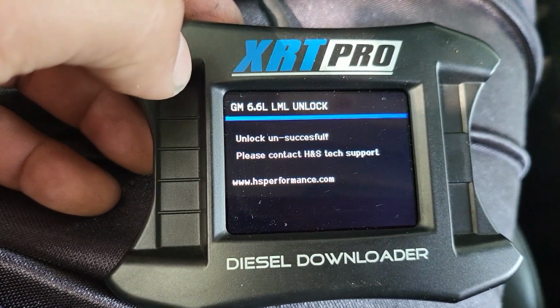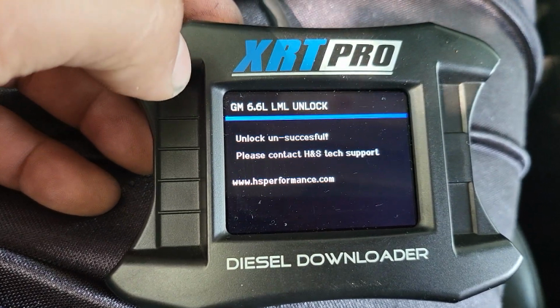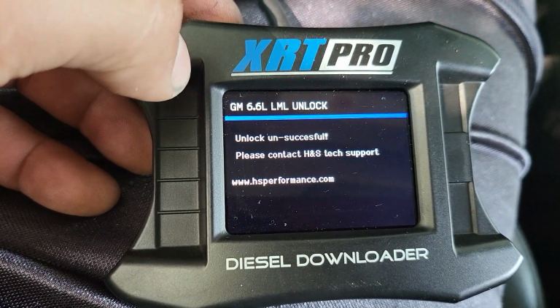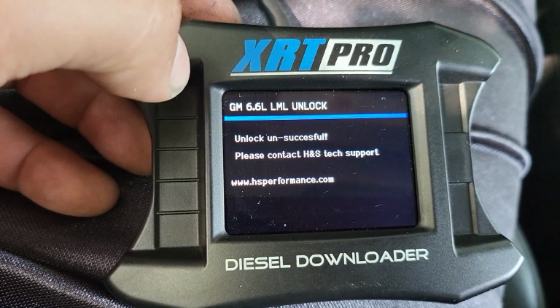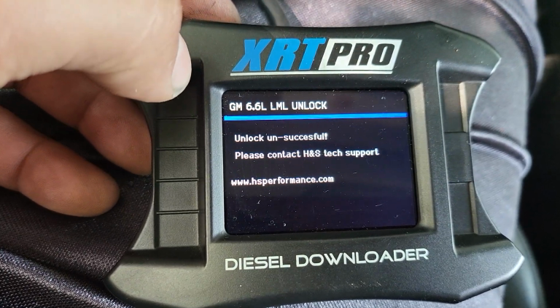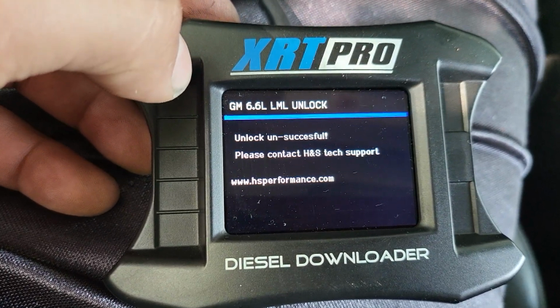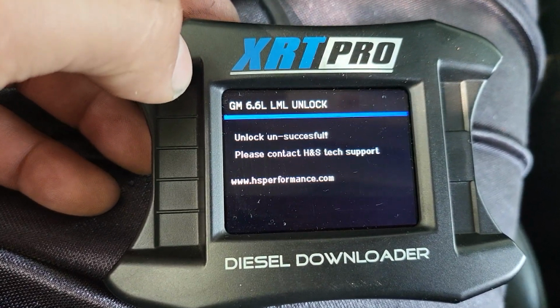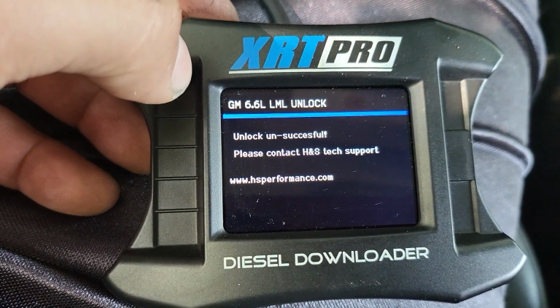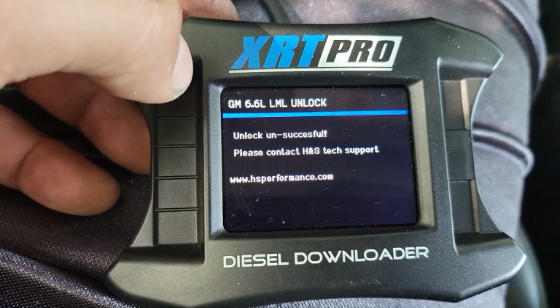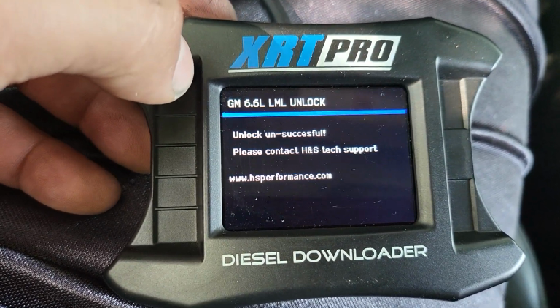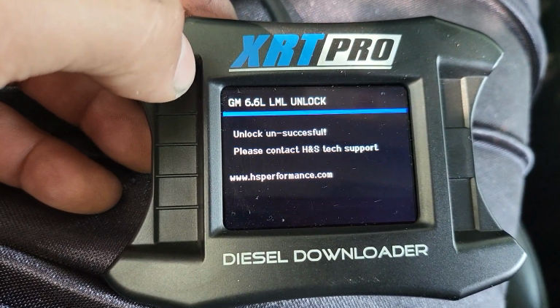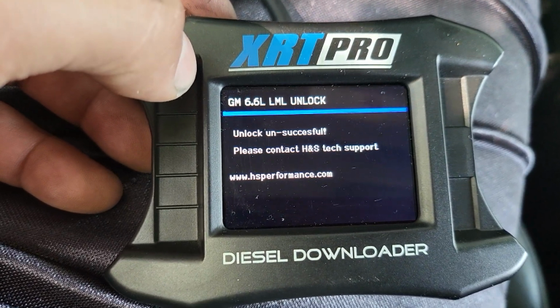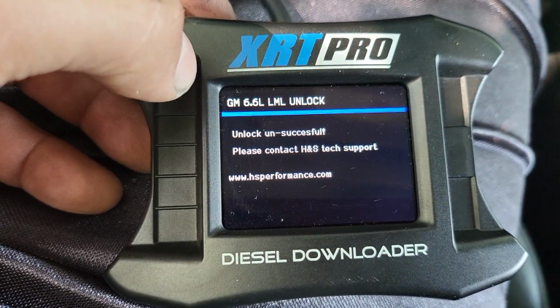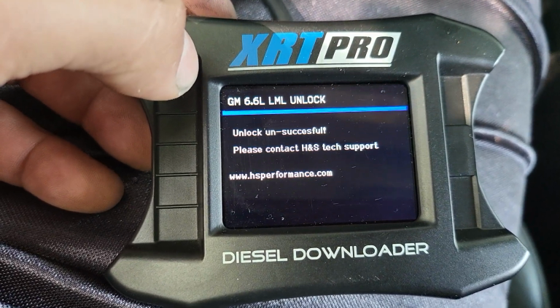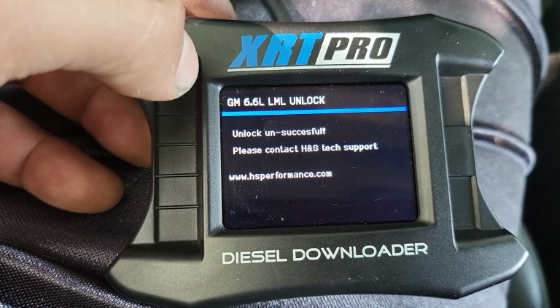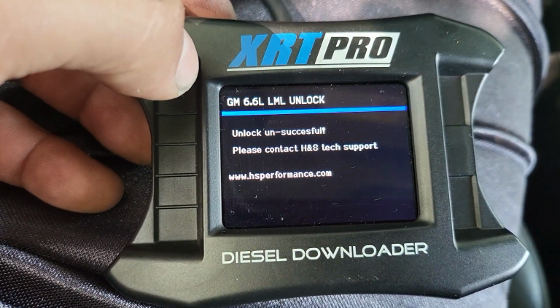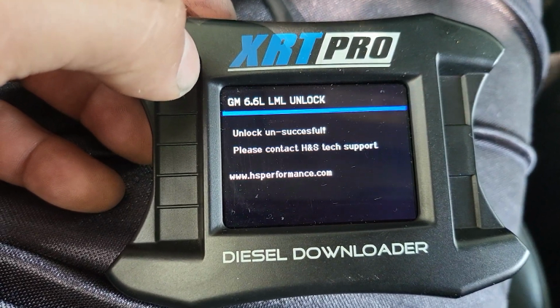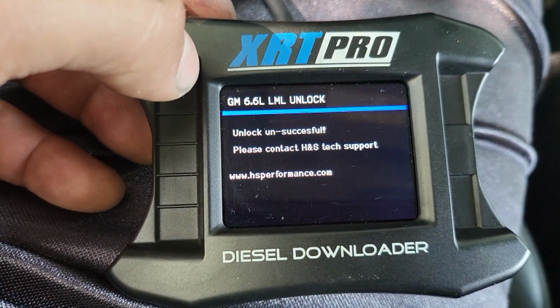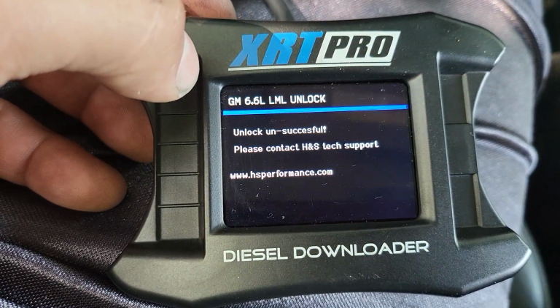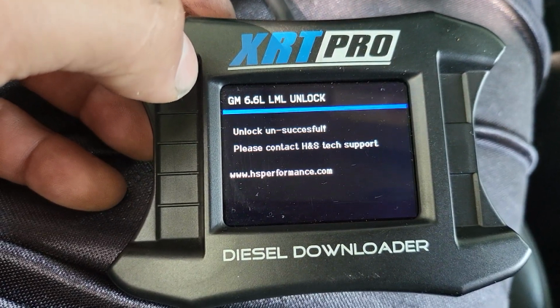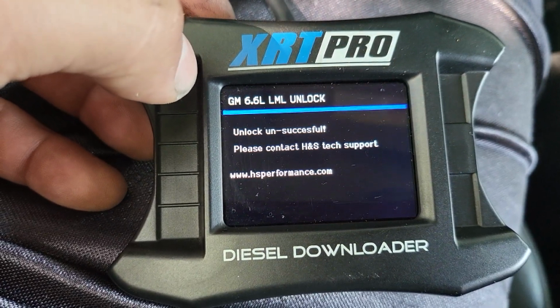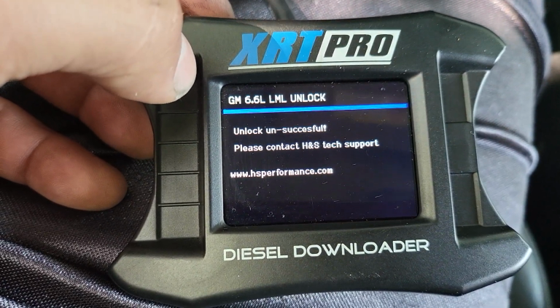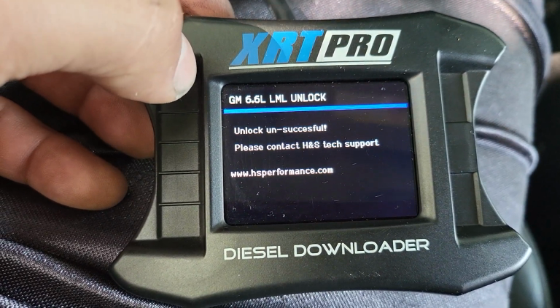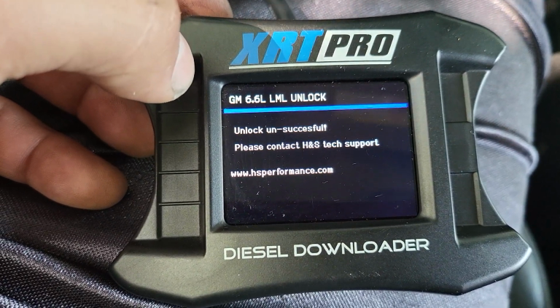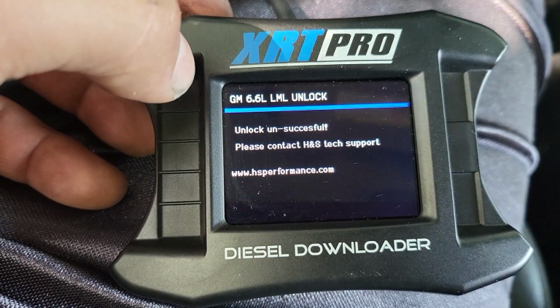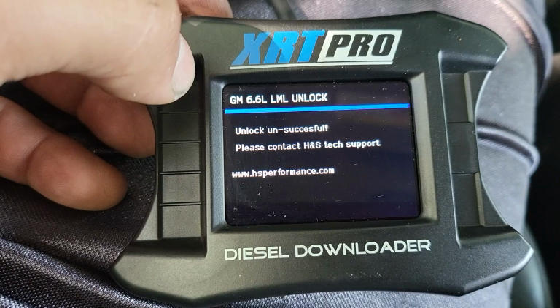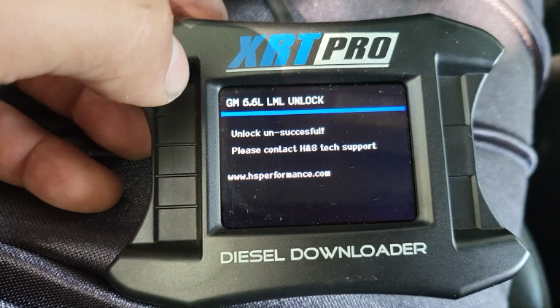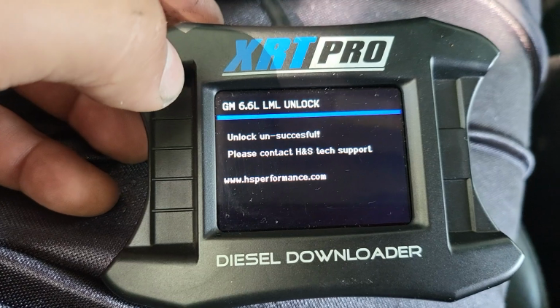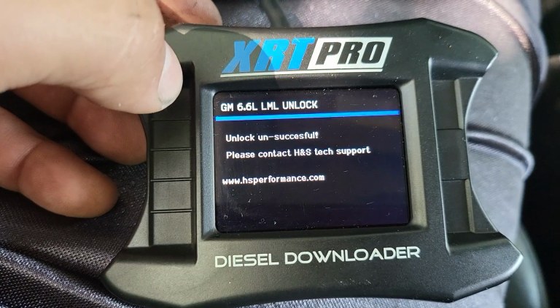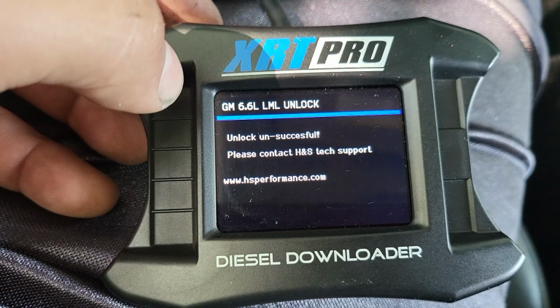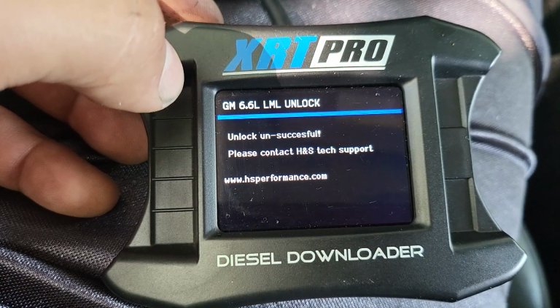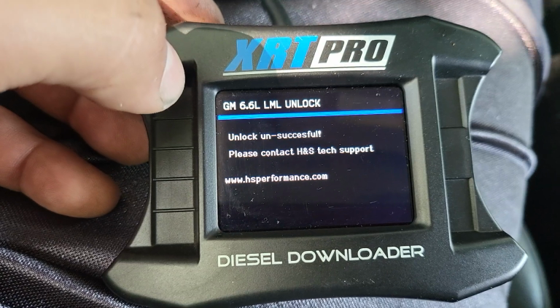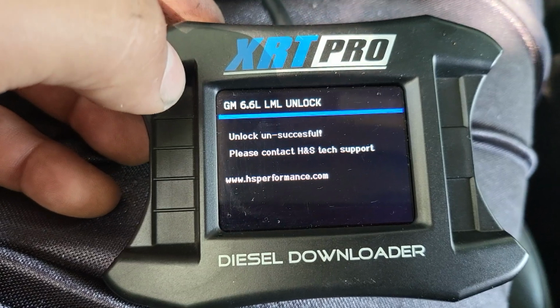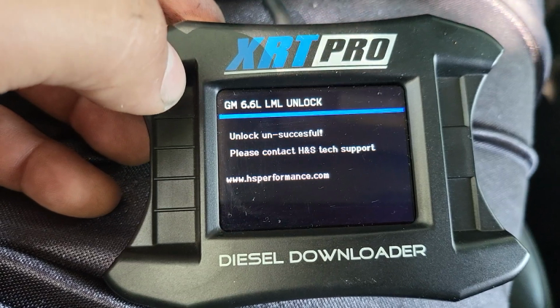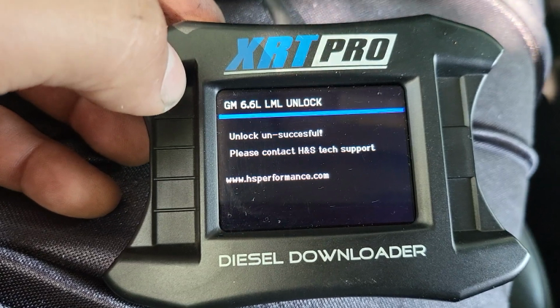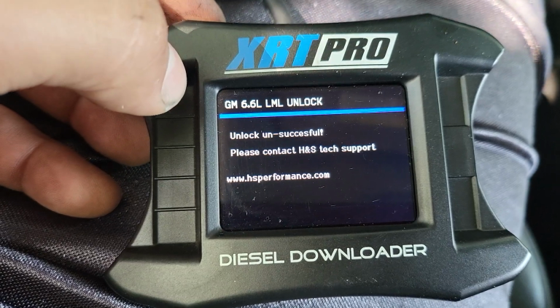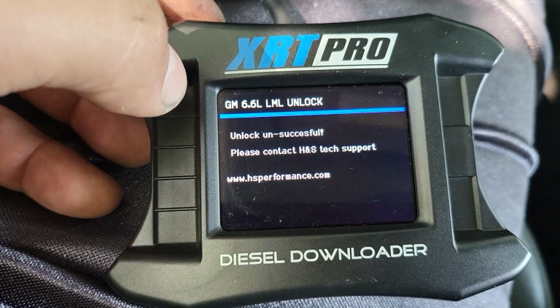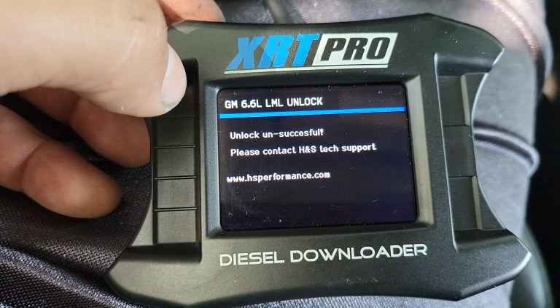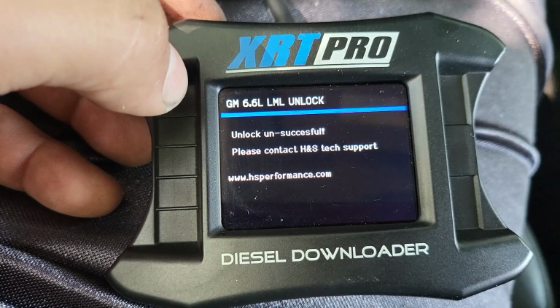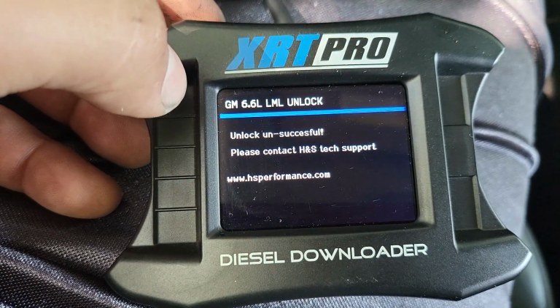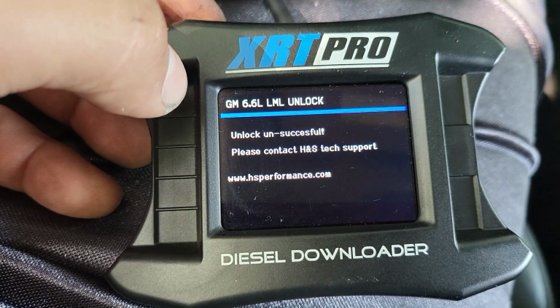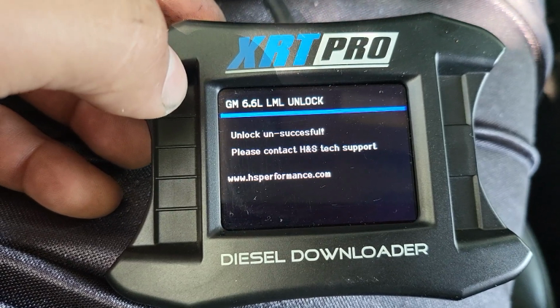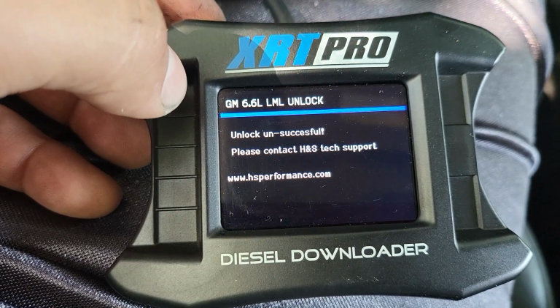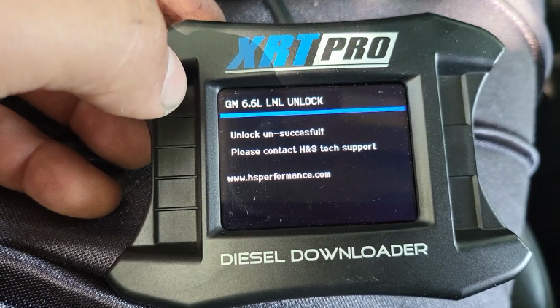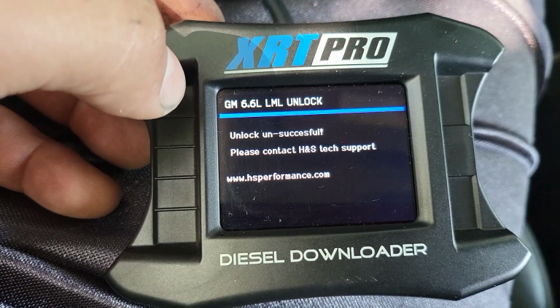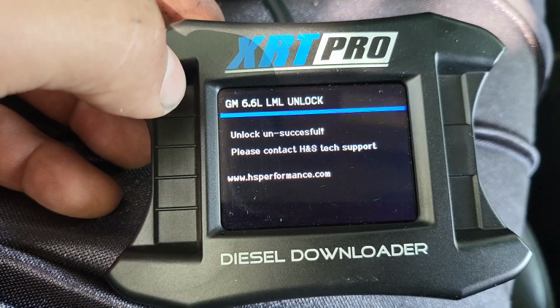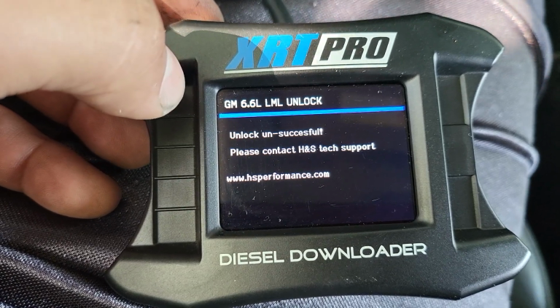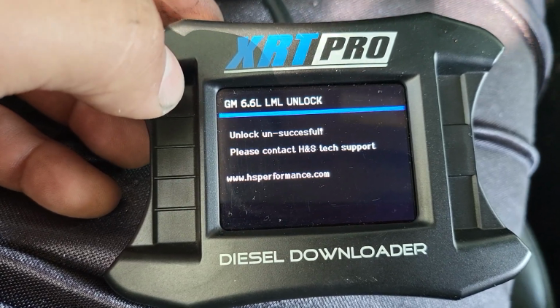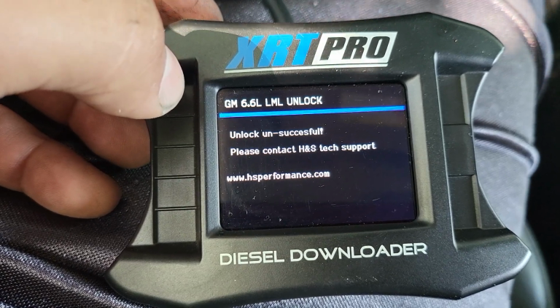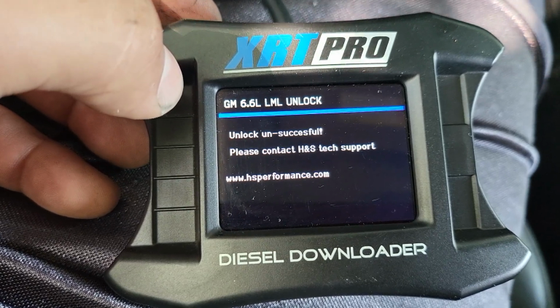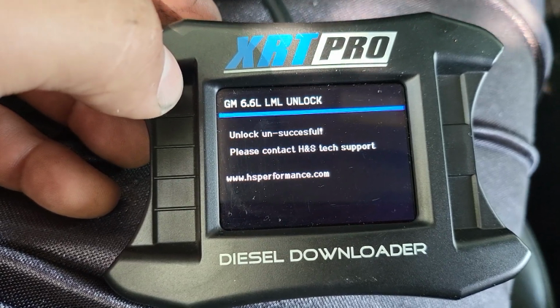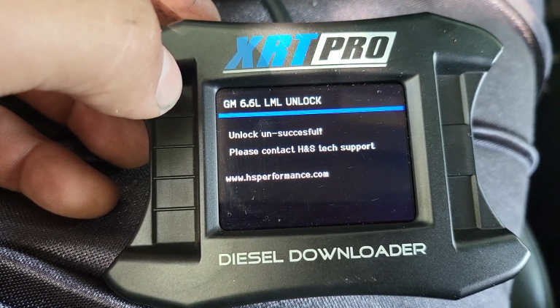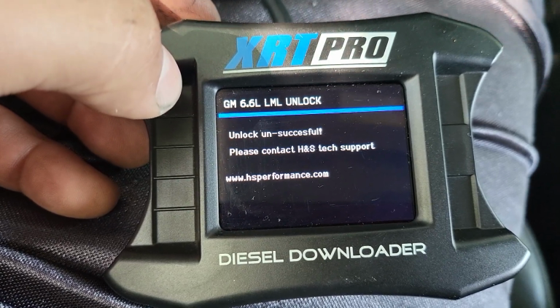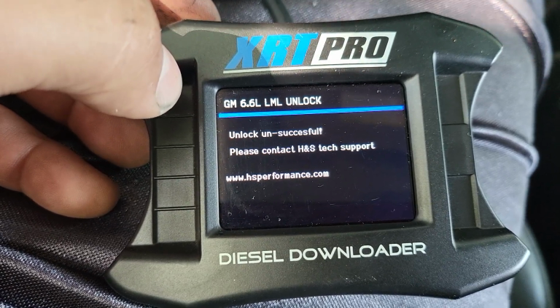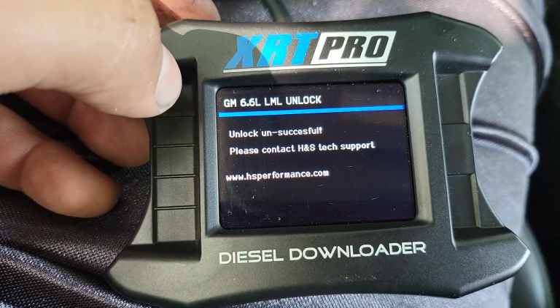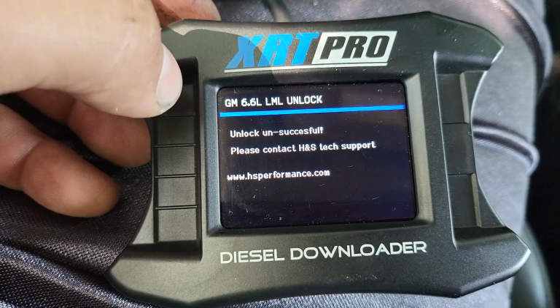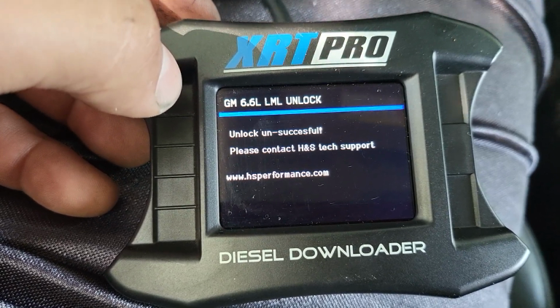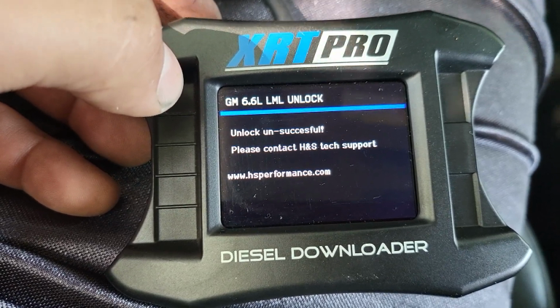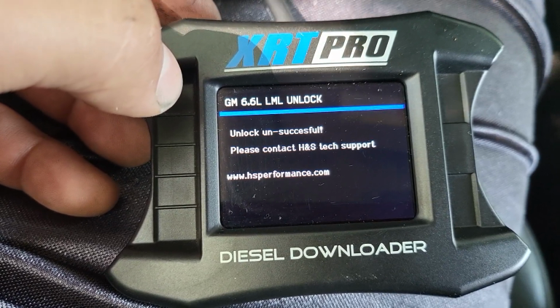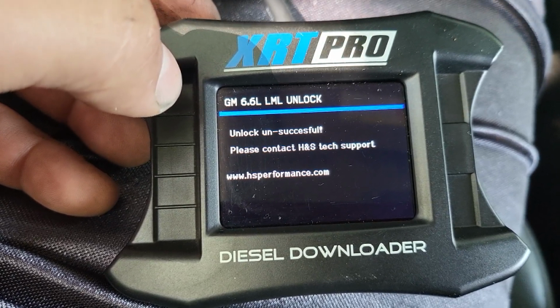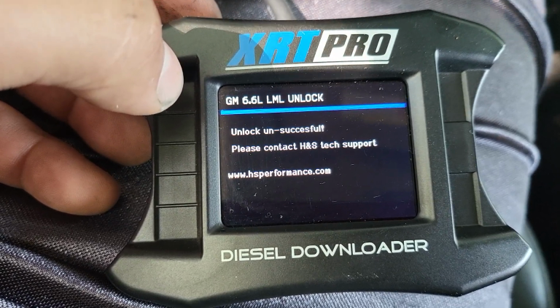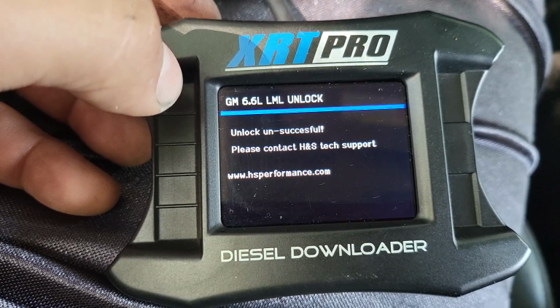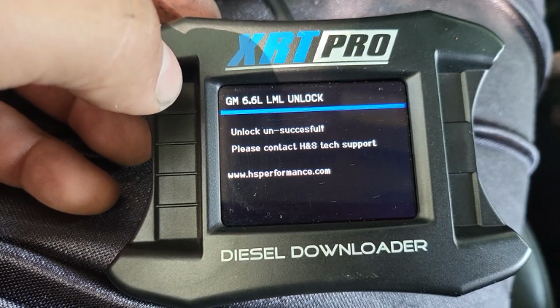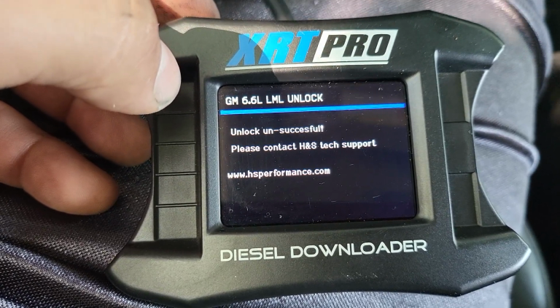Unlock unsuccessful — please contact H&S tech support.